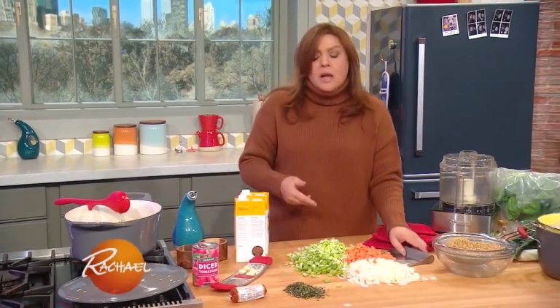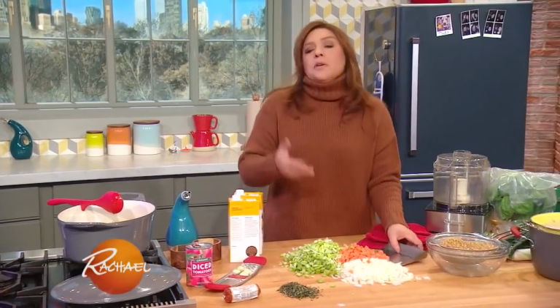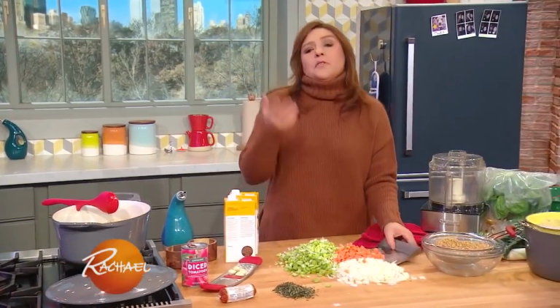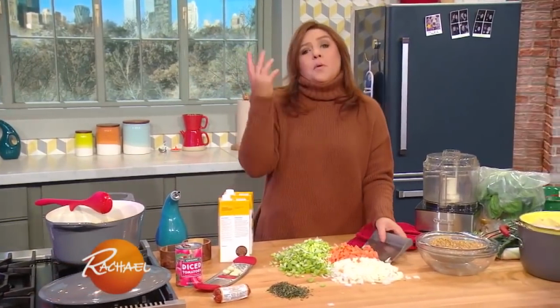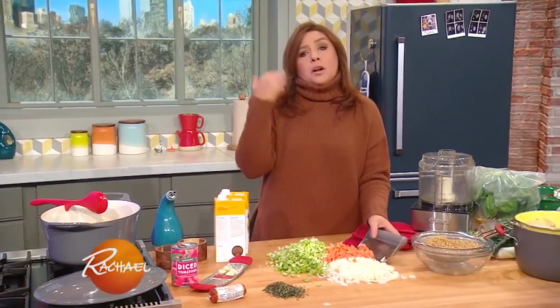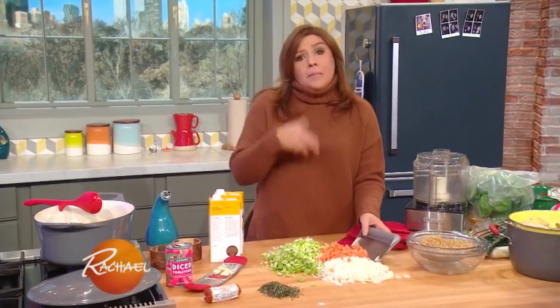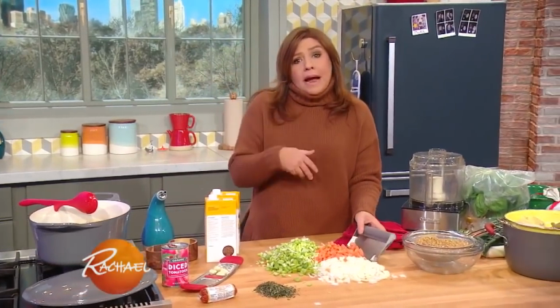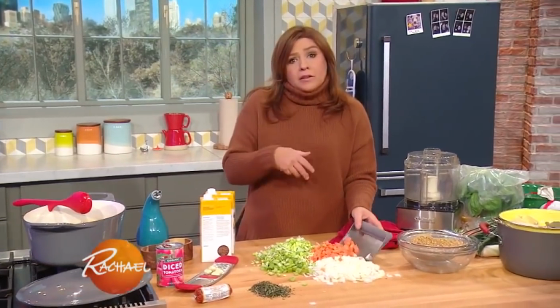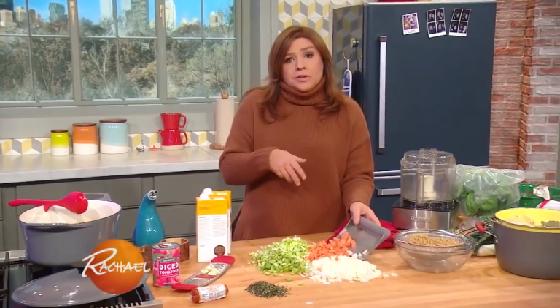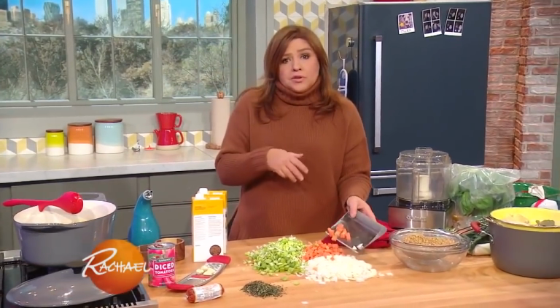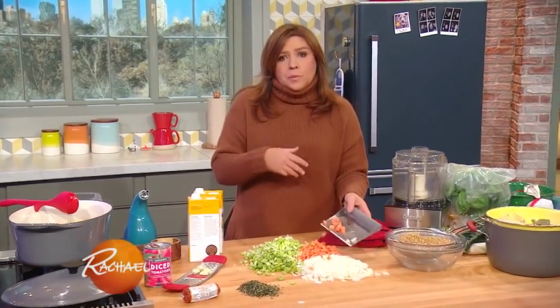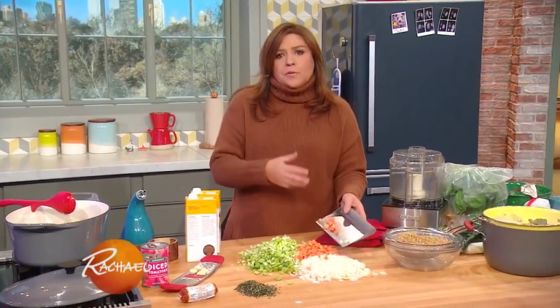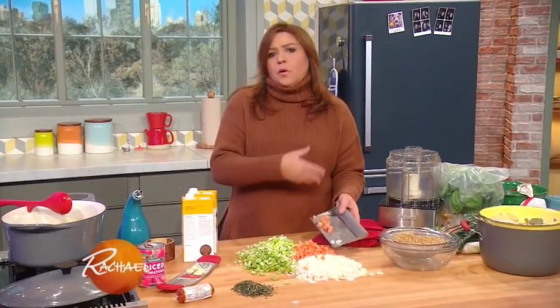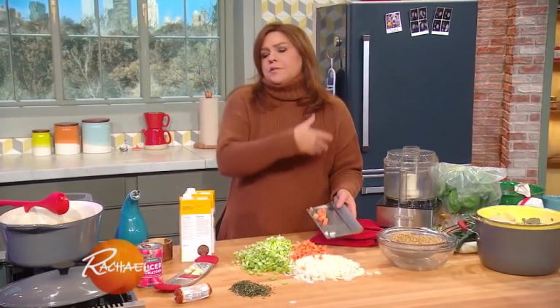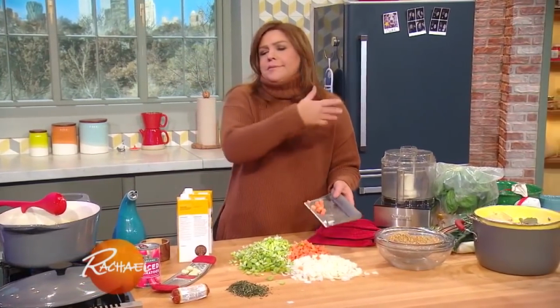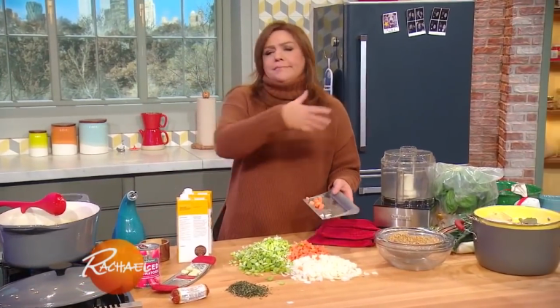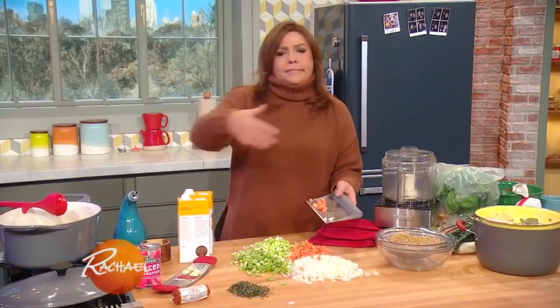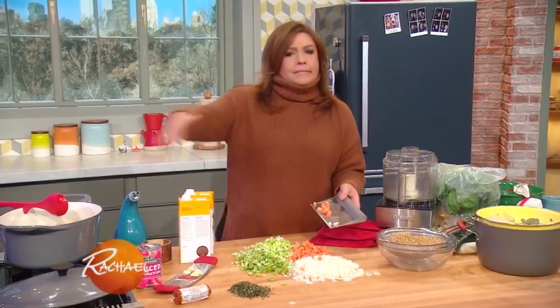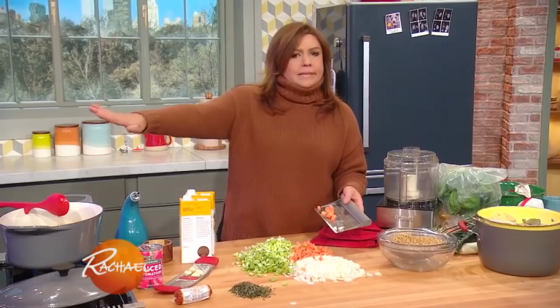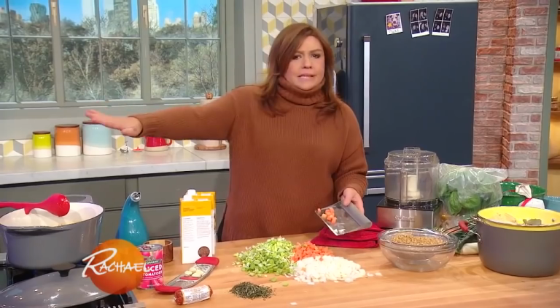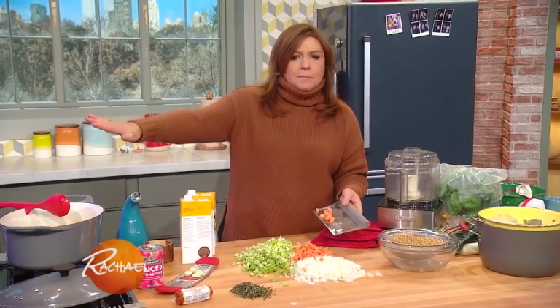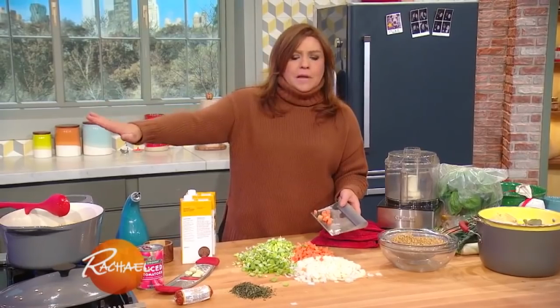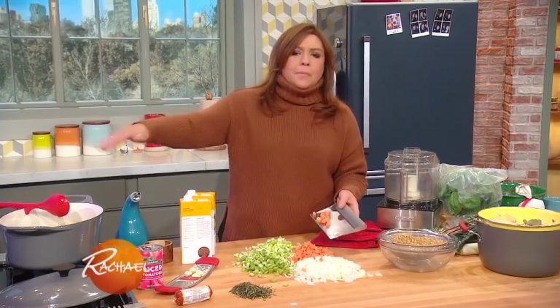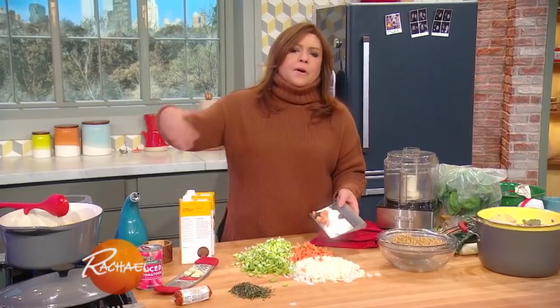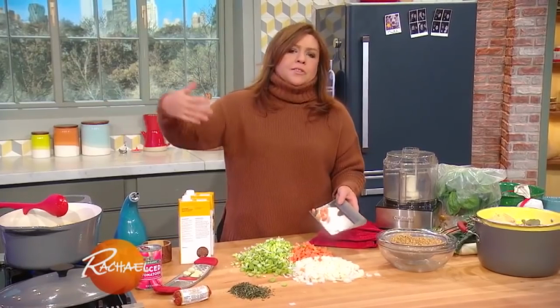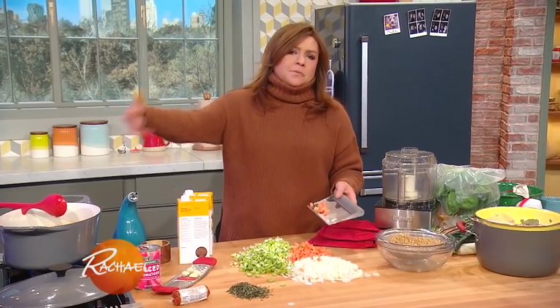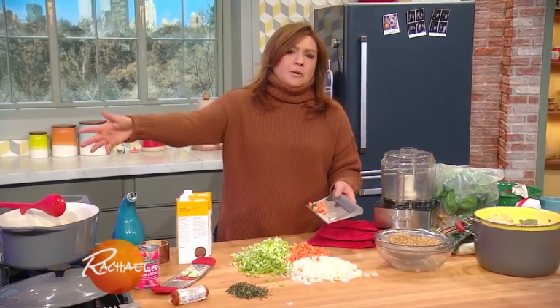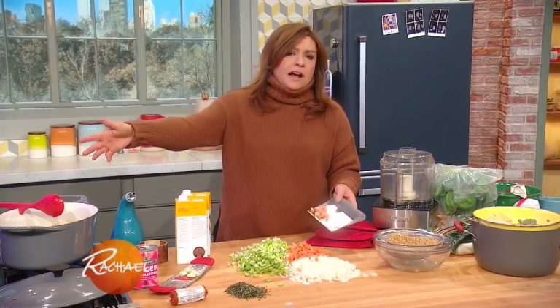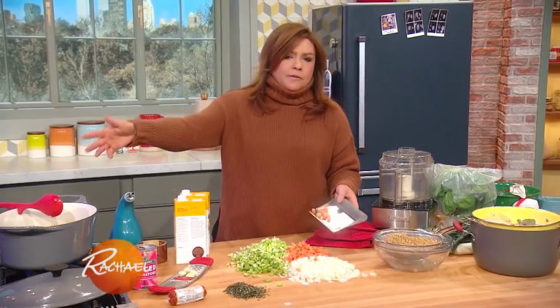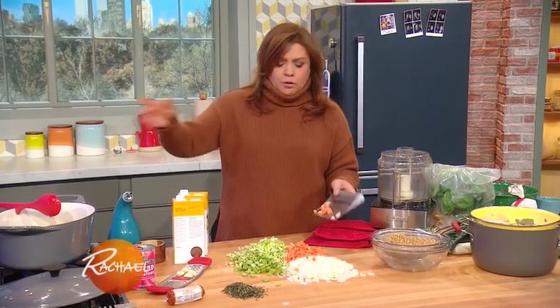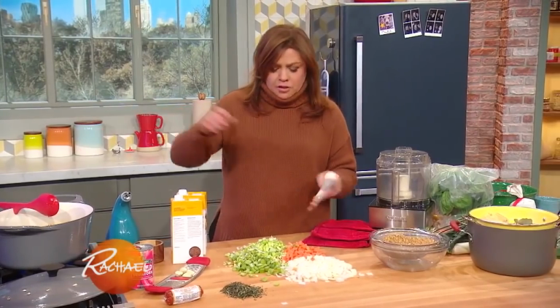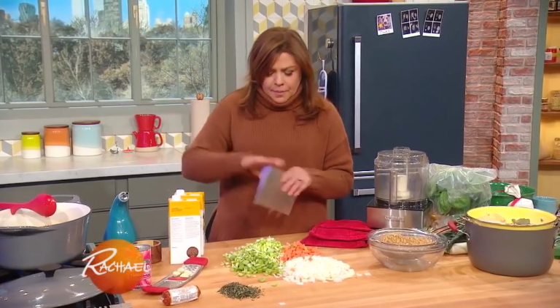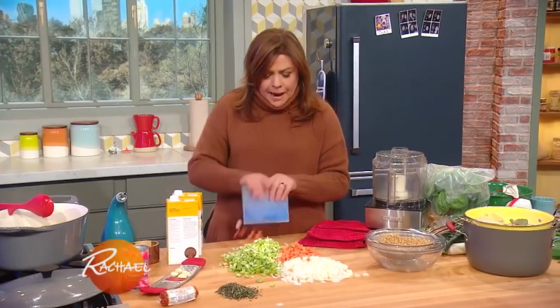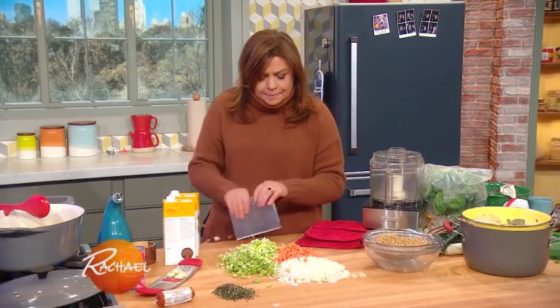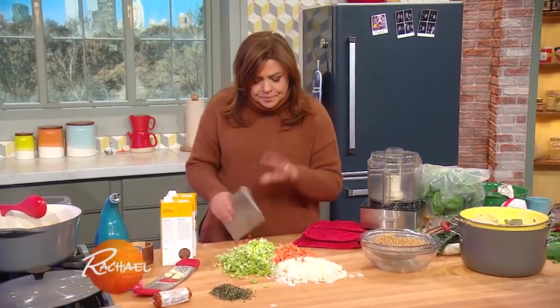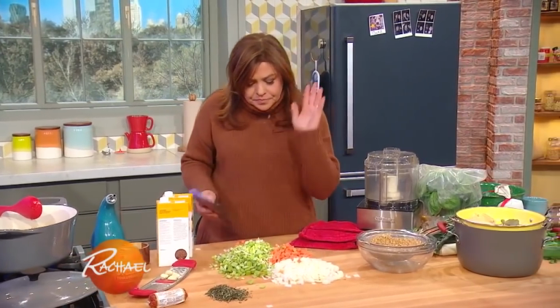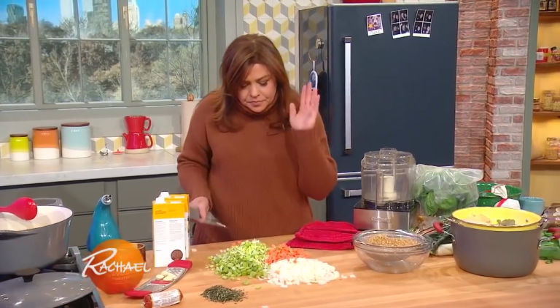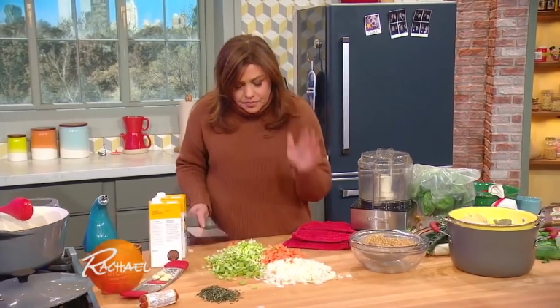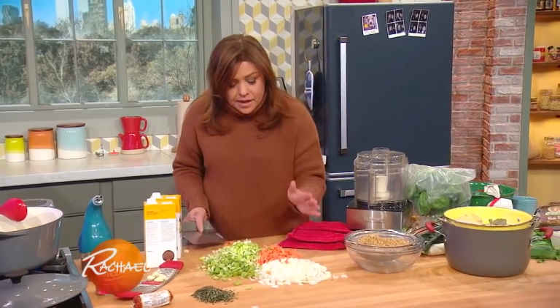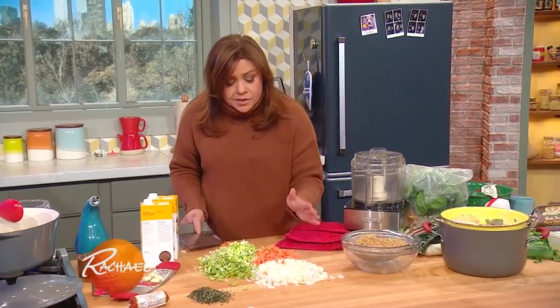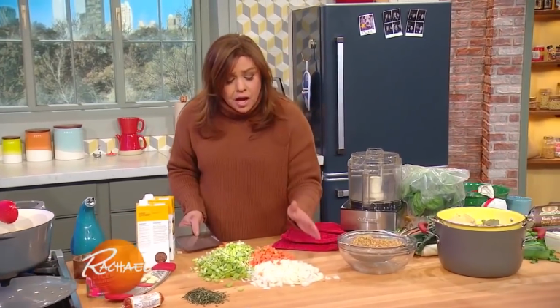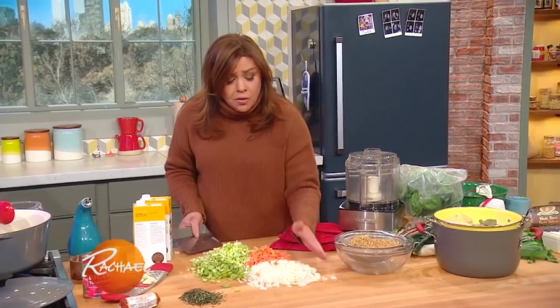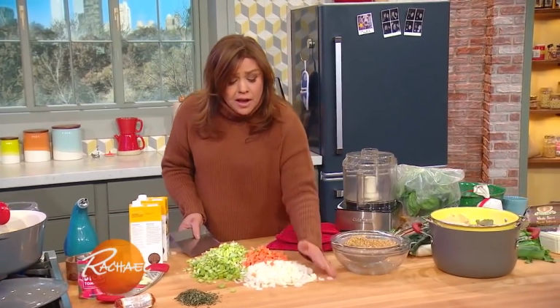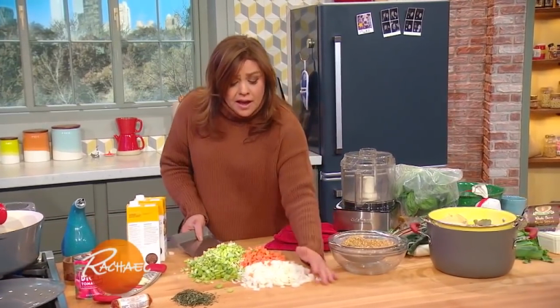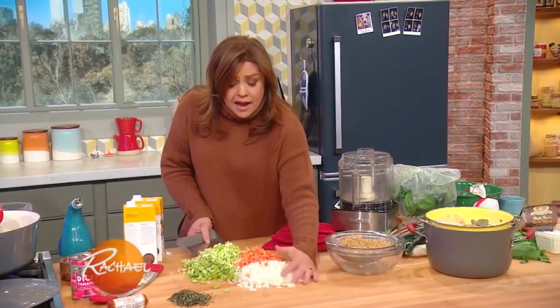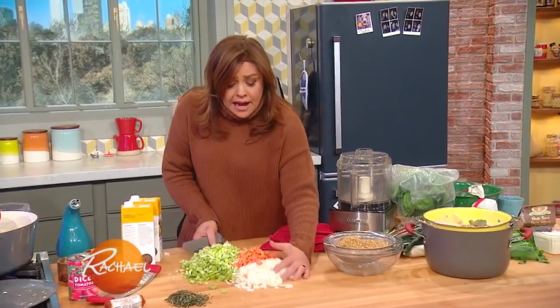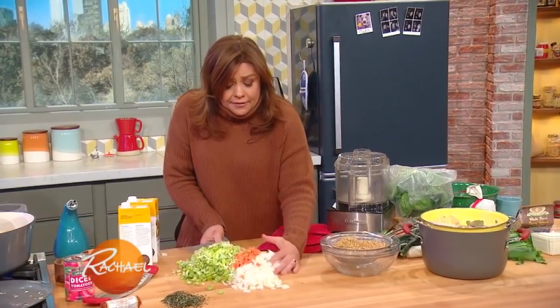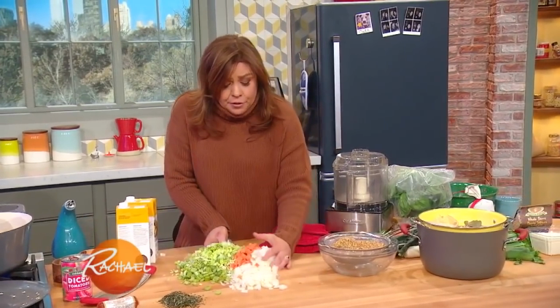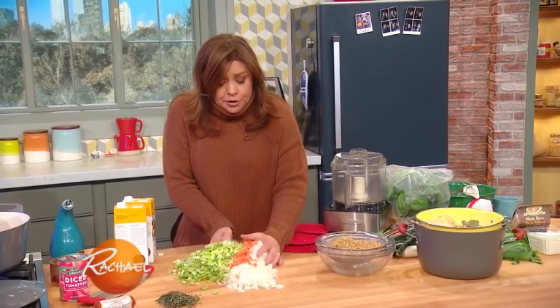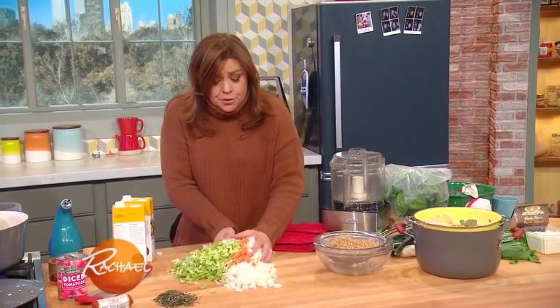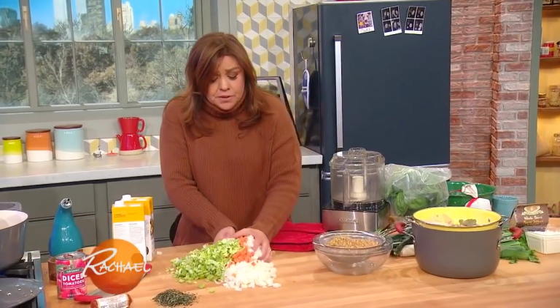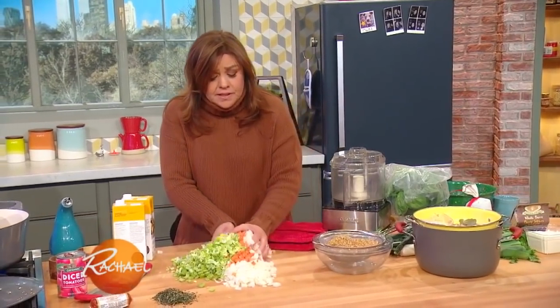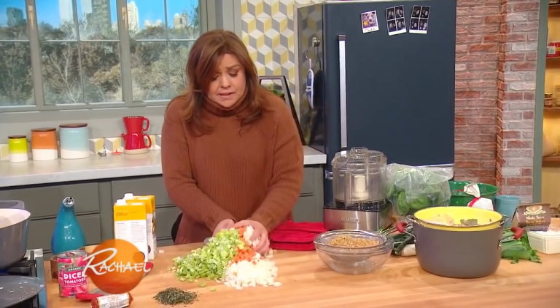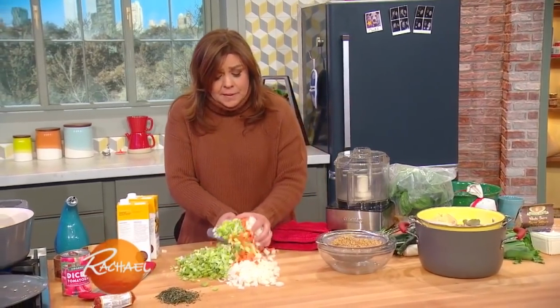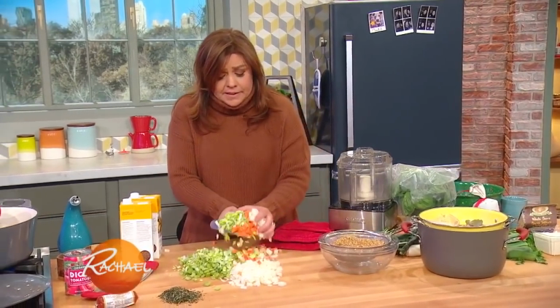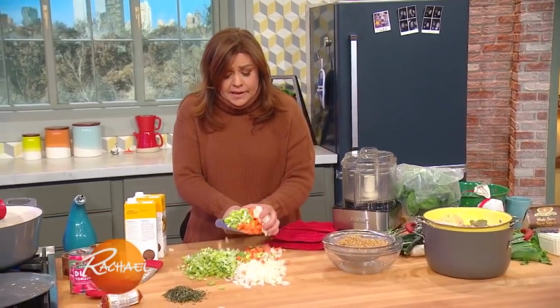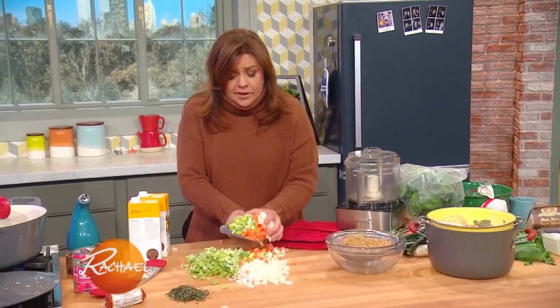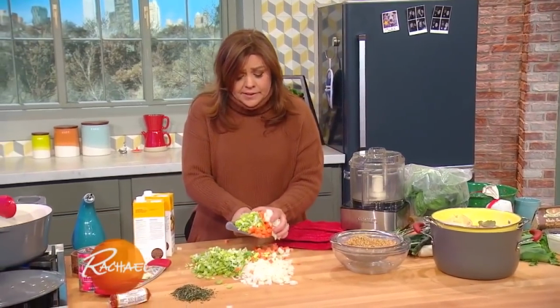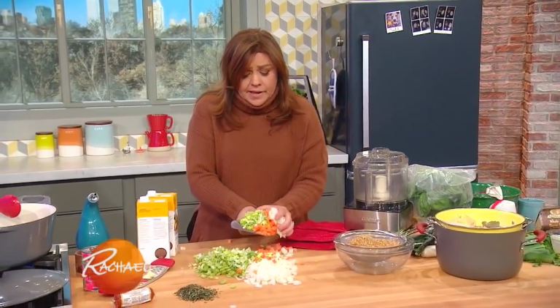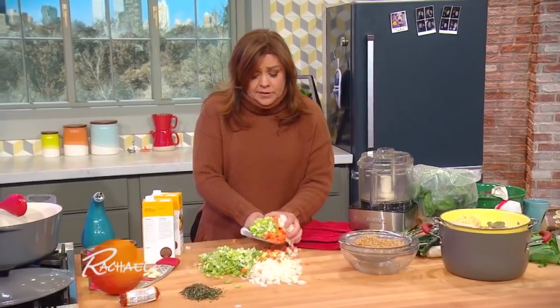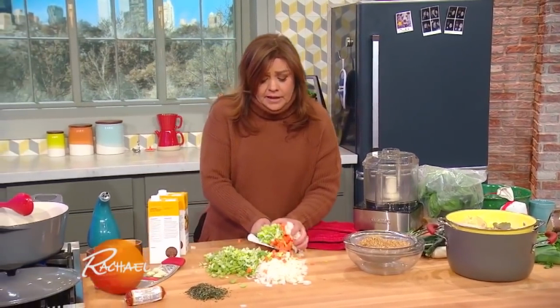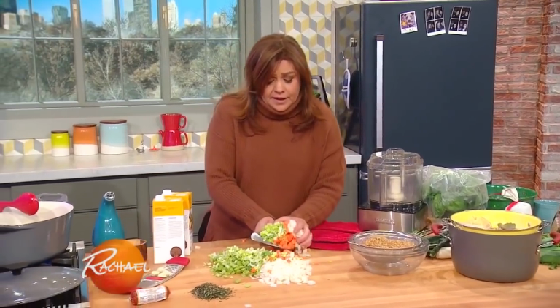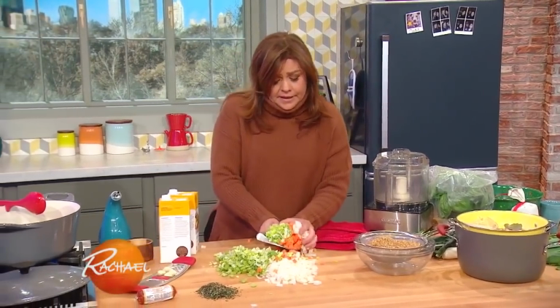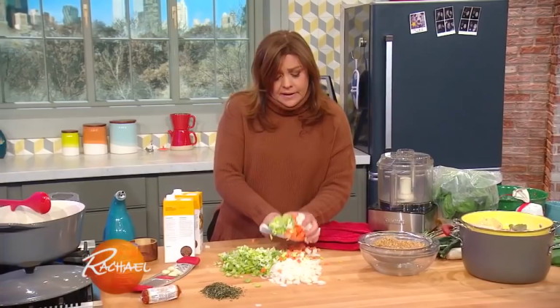But if you want a milder soup, skip that part and just put olive oil in the pot. I have your usual suspects: carrot, celery, onion.